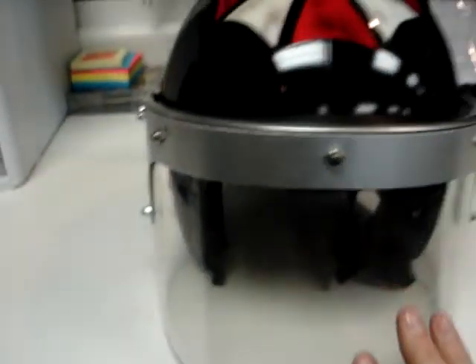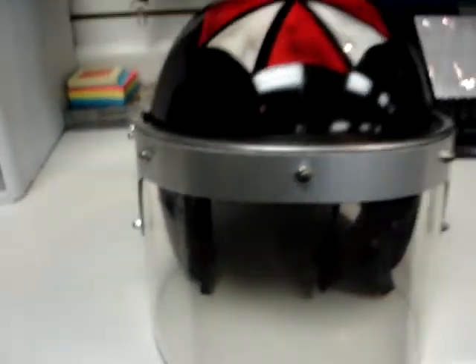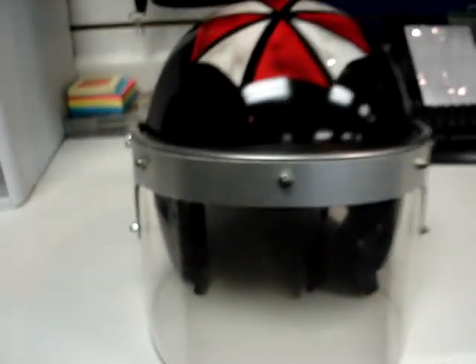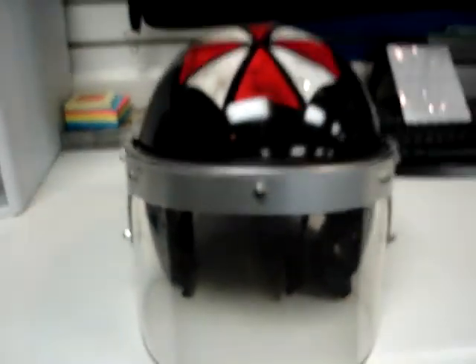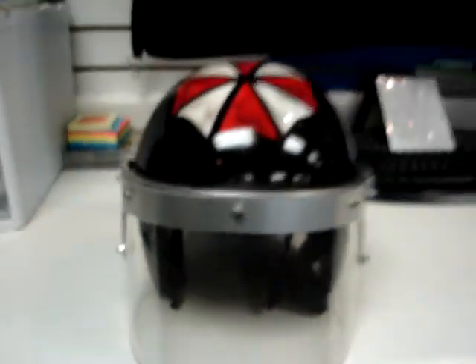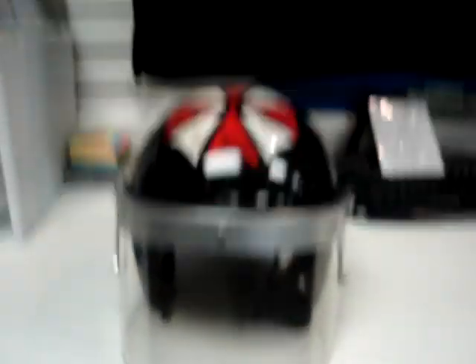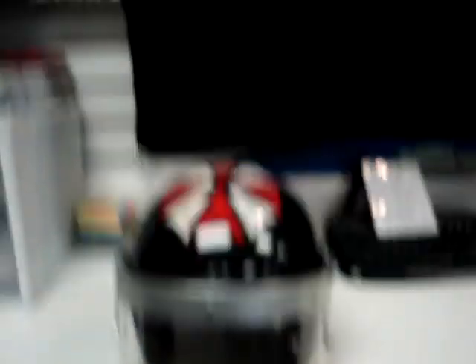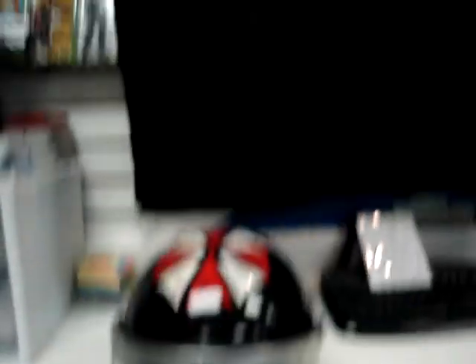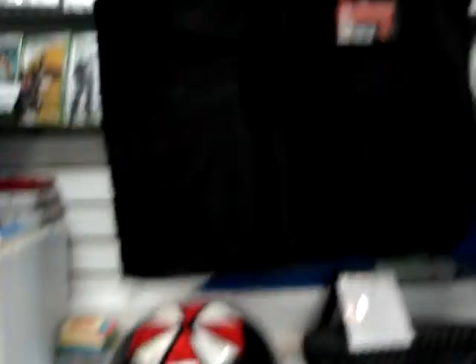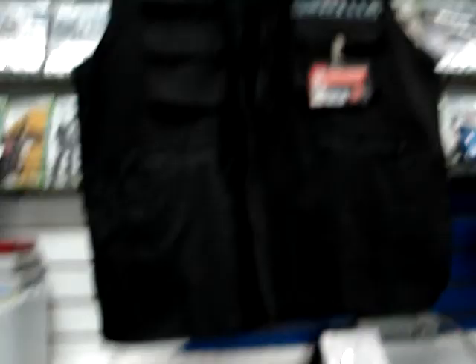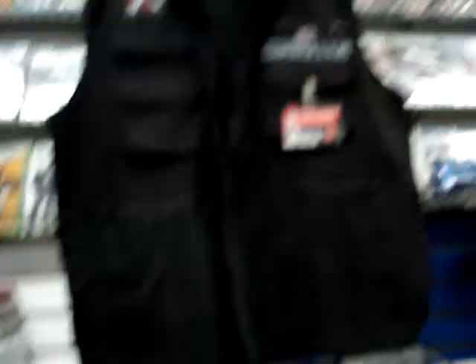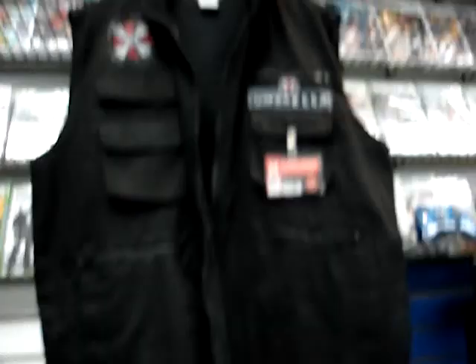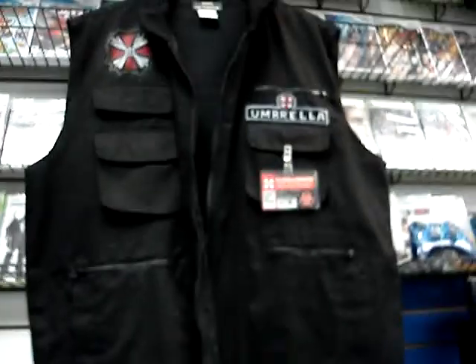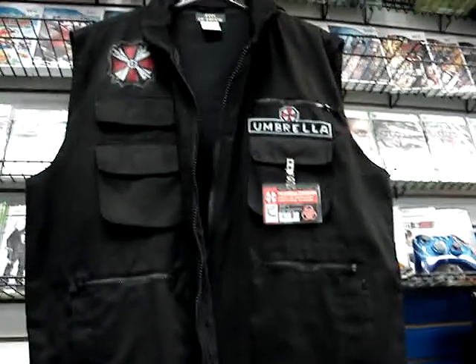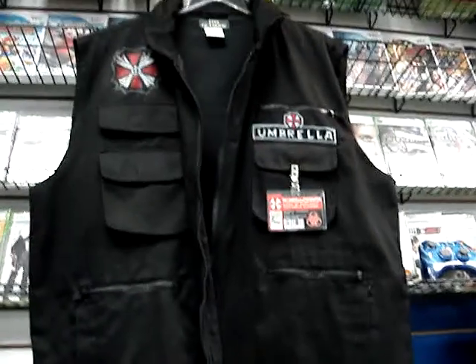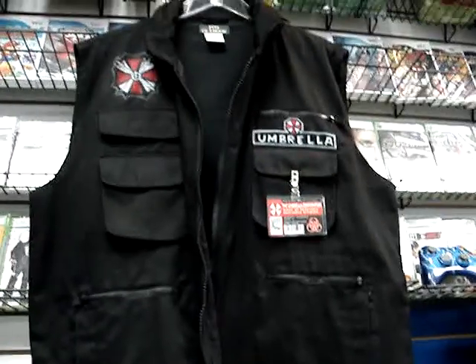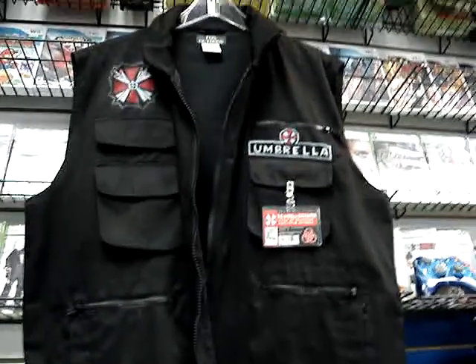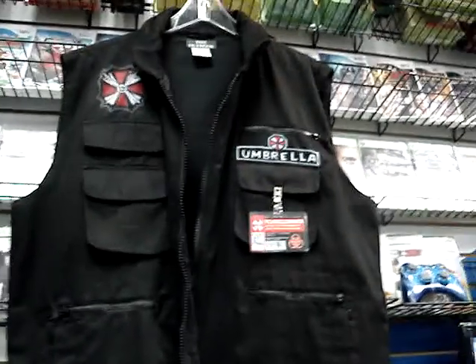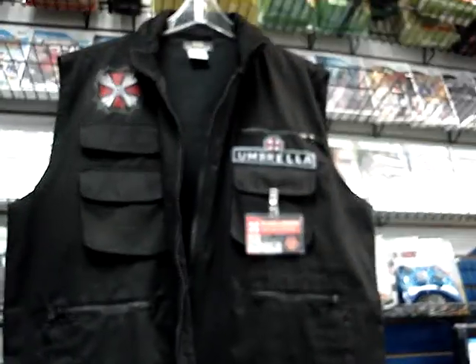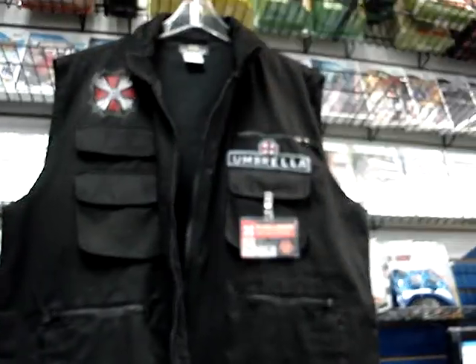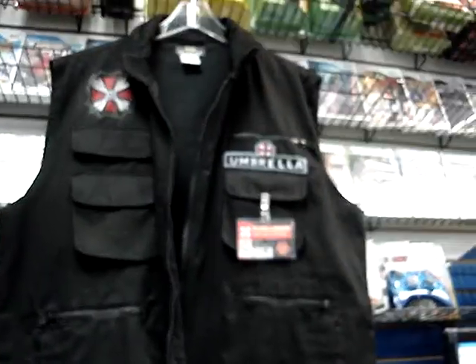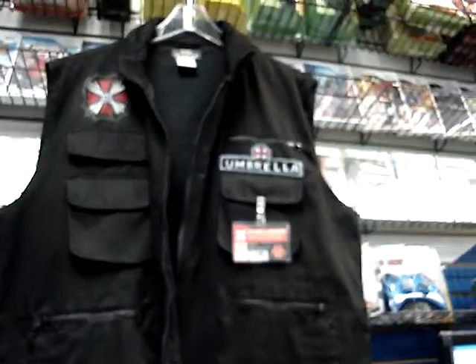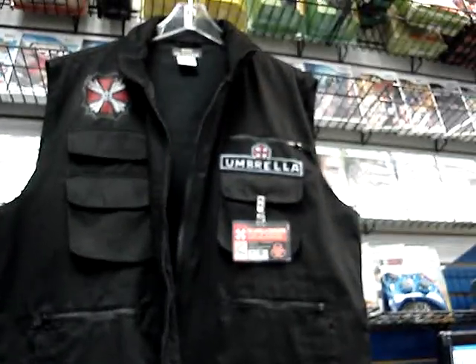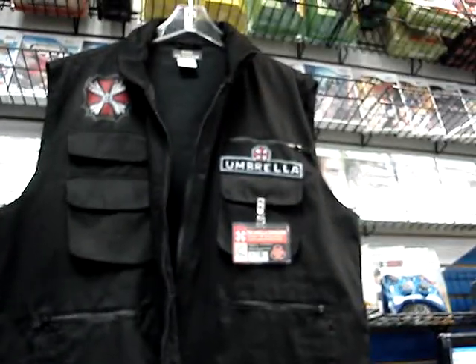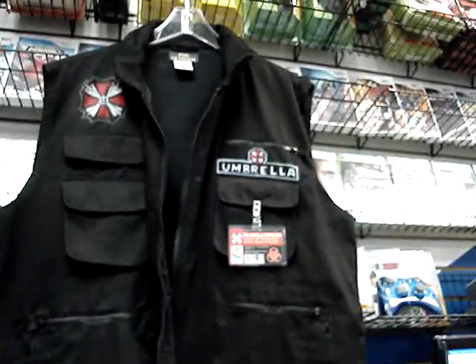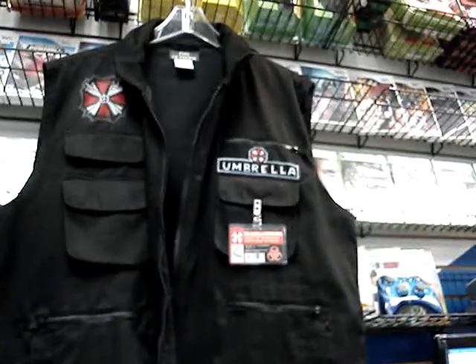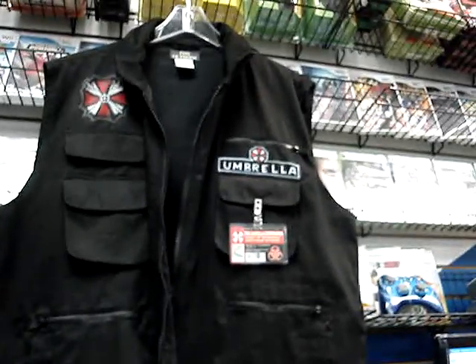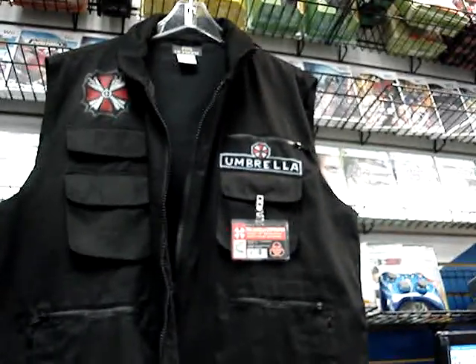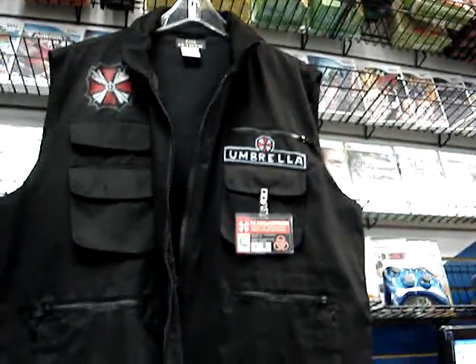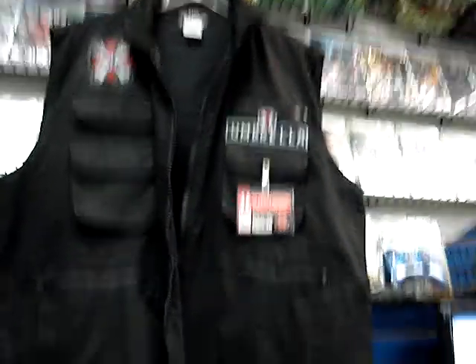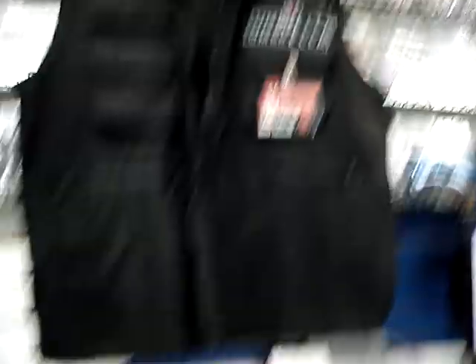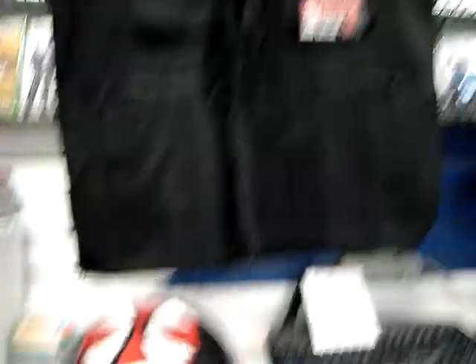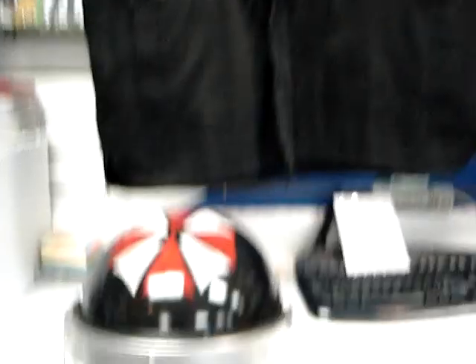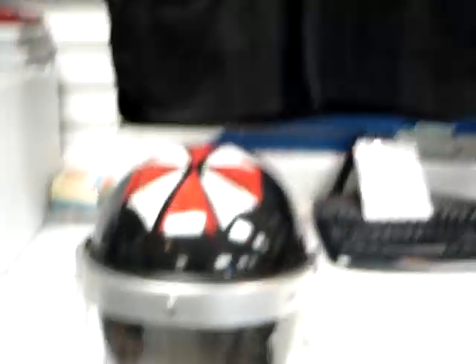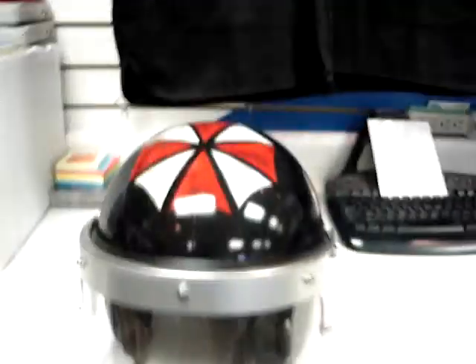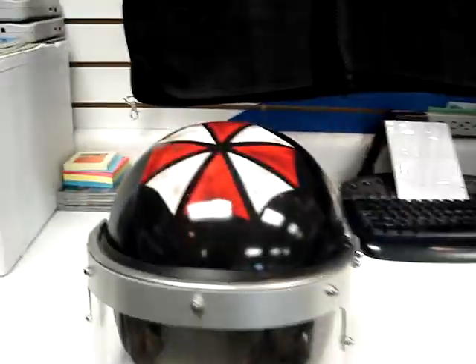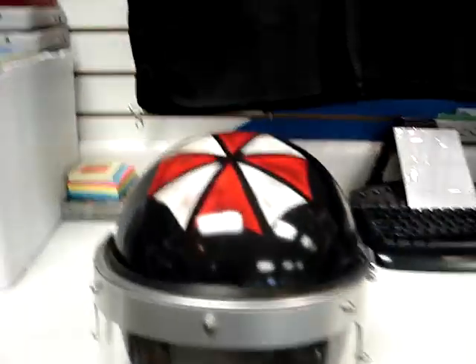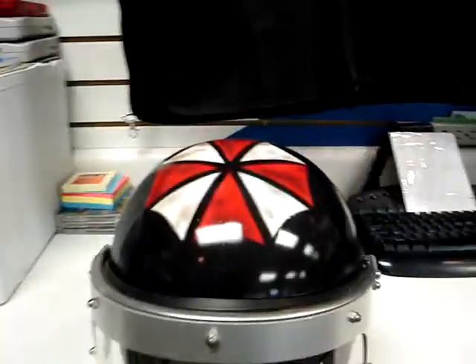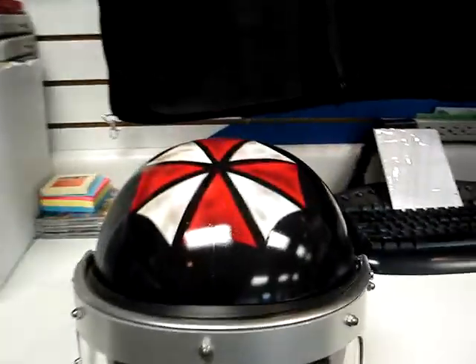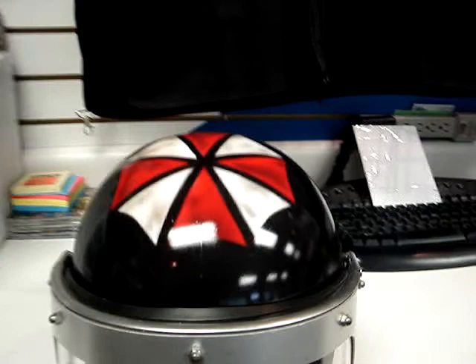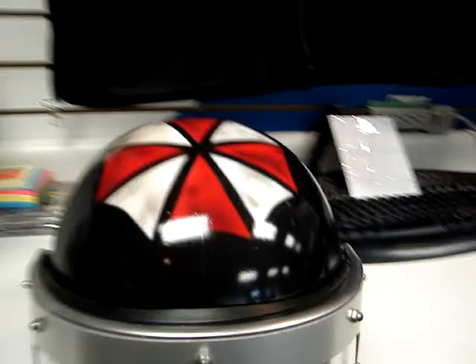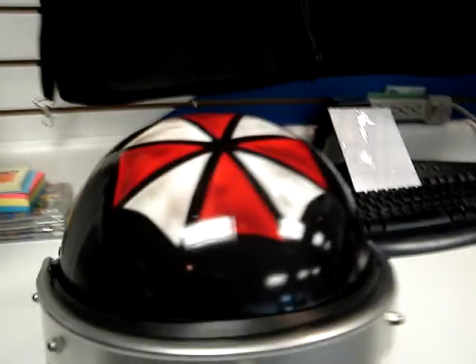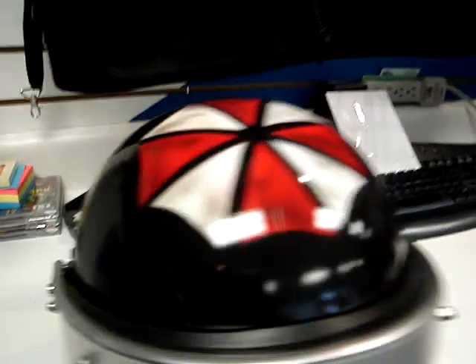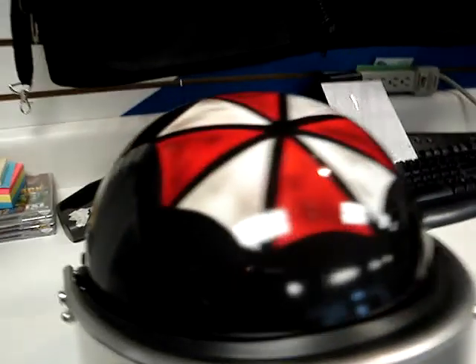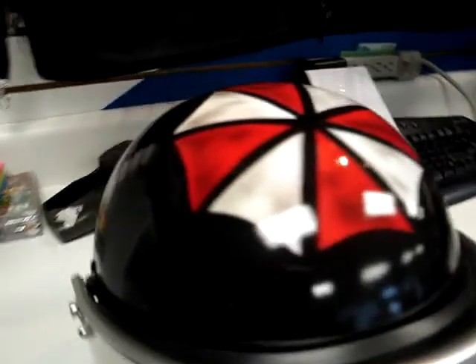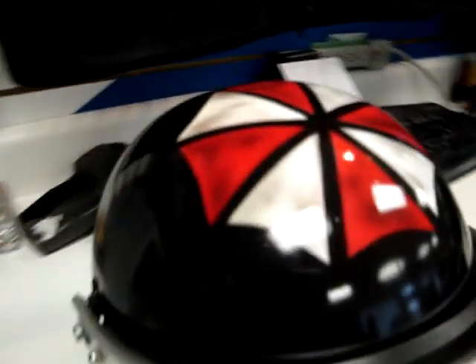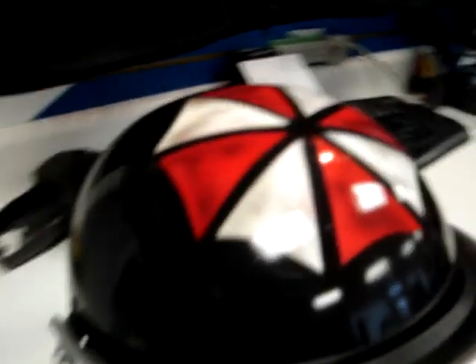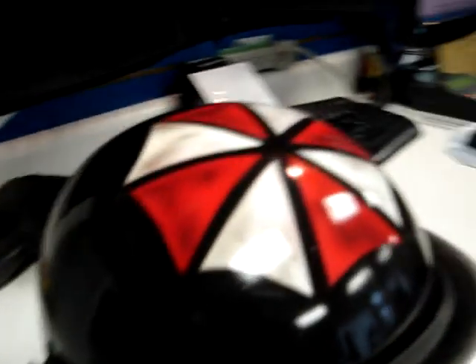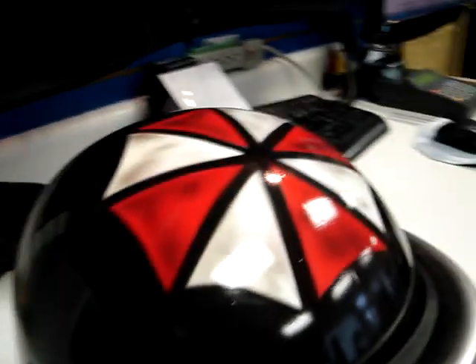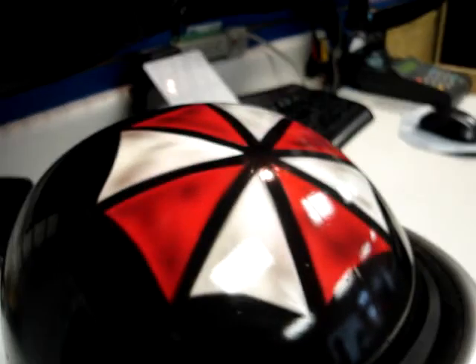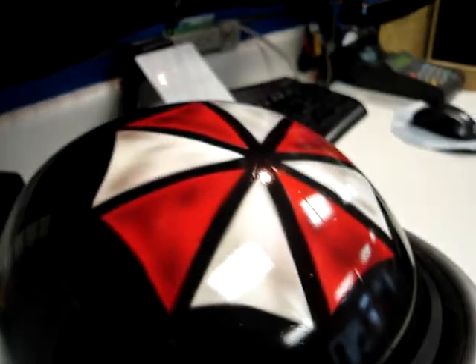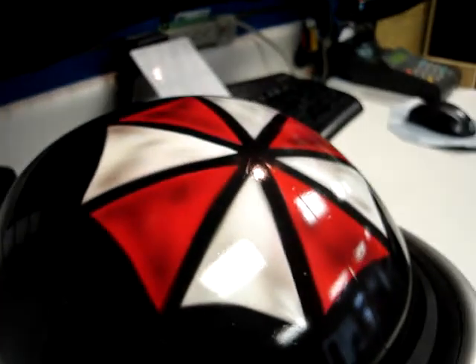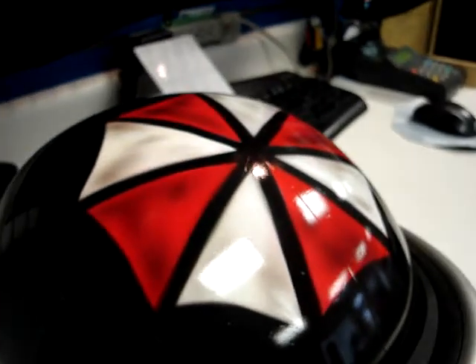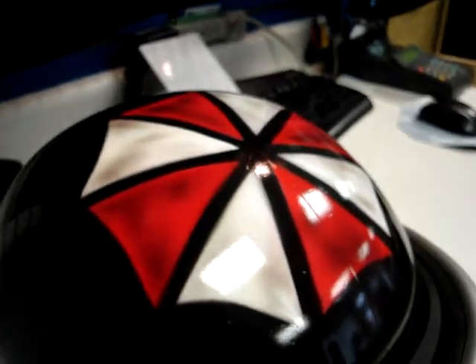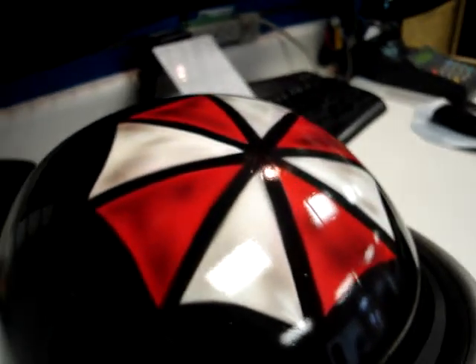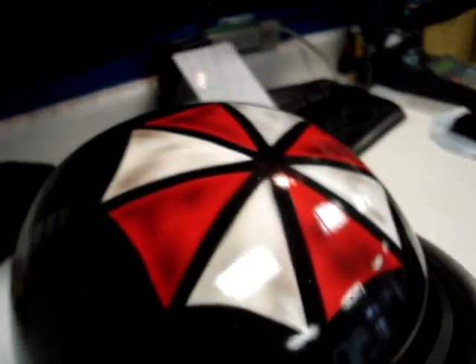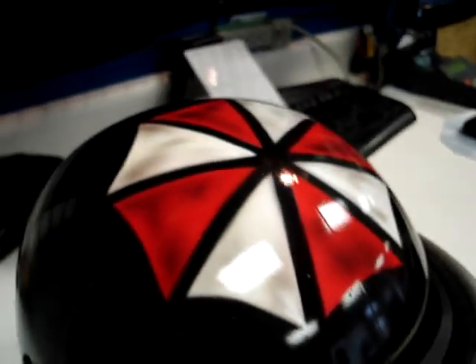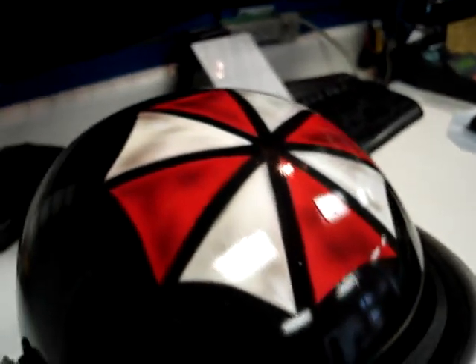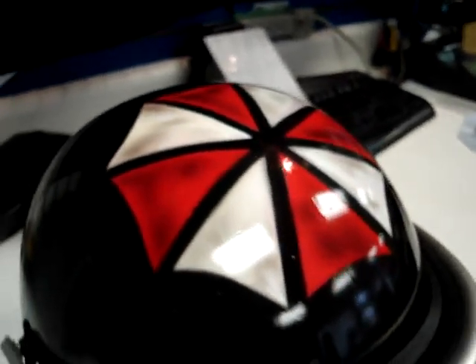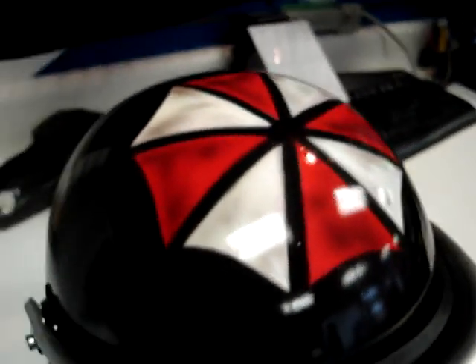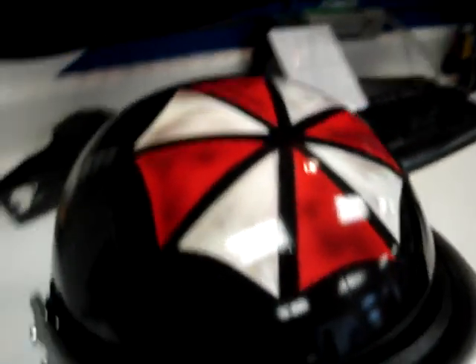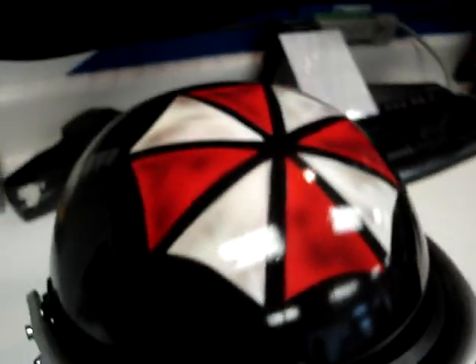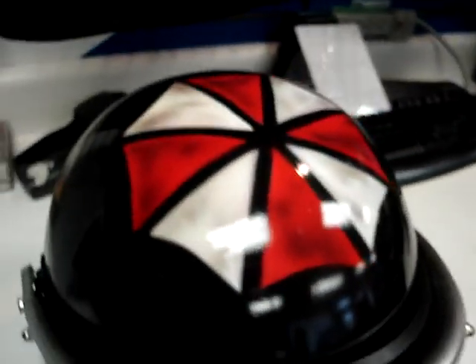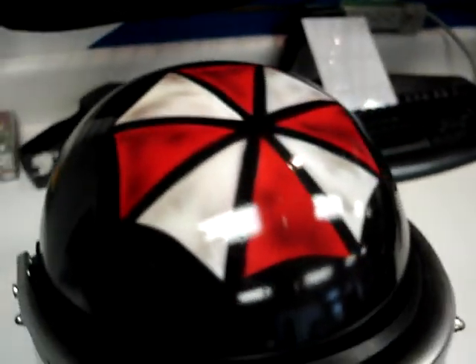Very cool little setup. It's great for a costume, or whatever you want to use it for — even if you just want to use it for display.